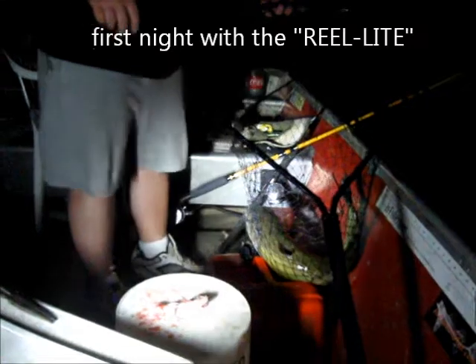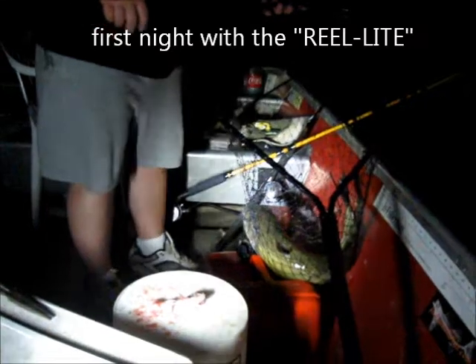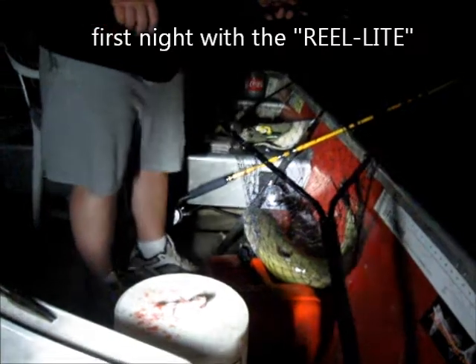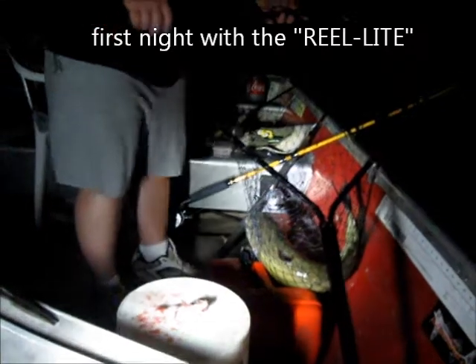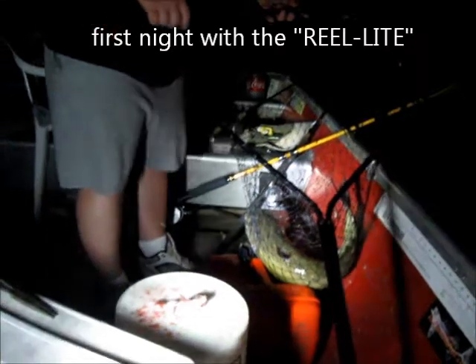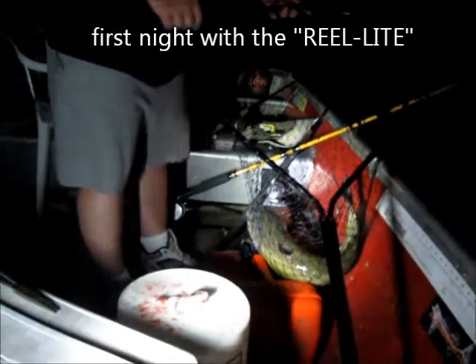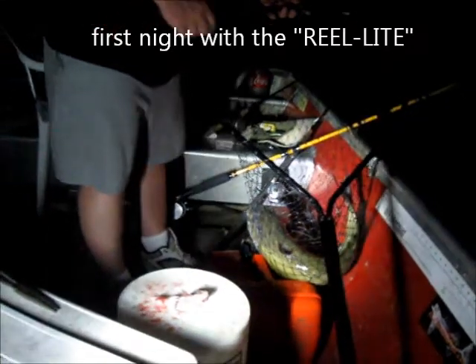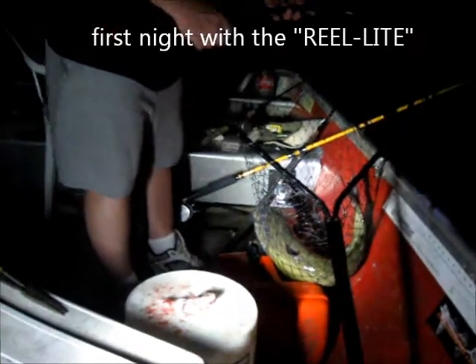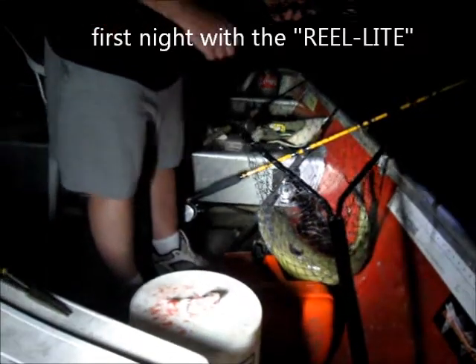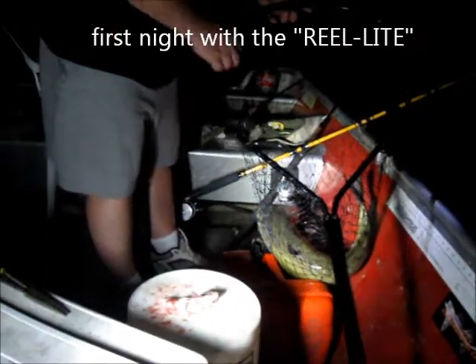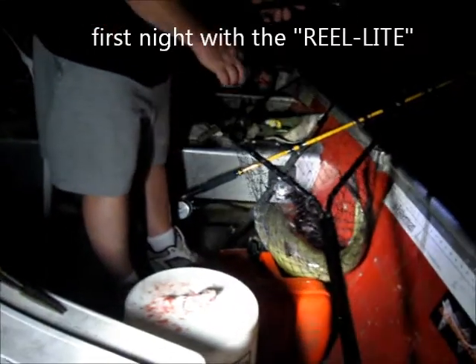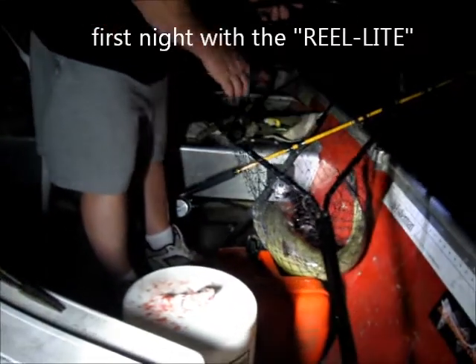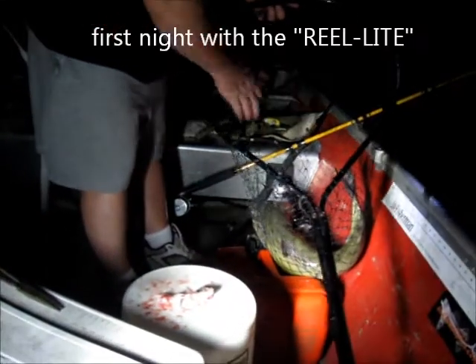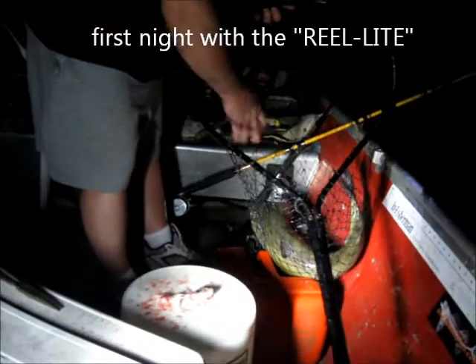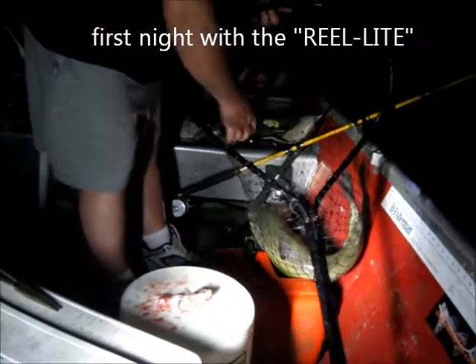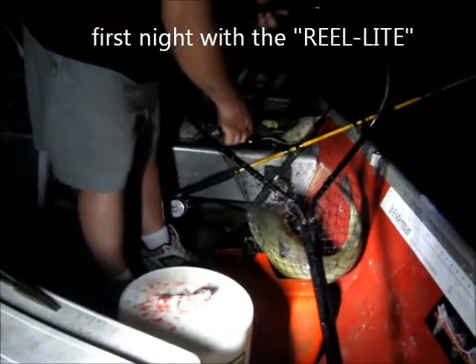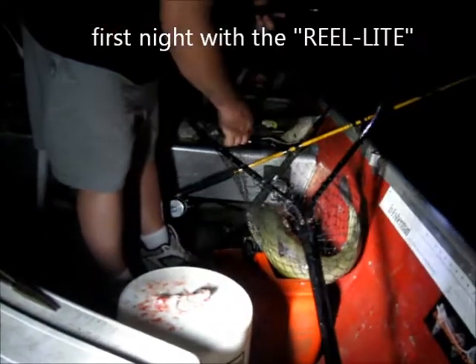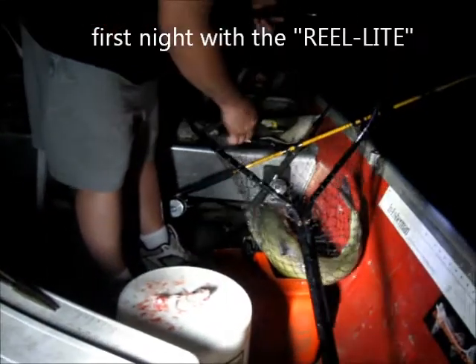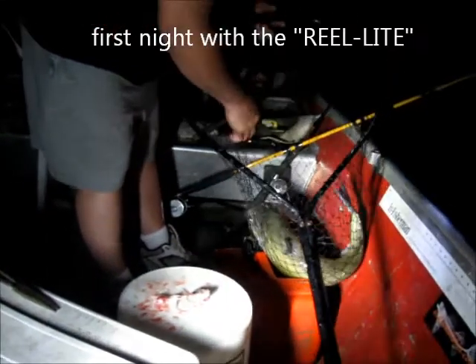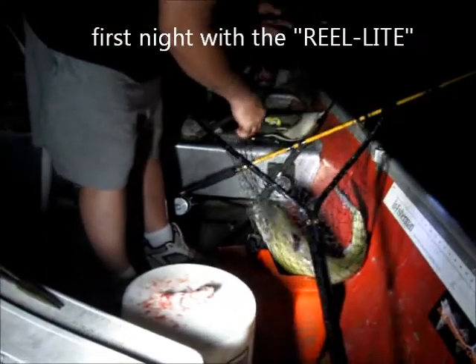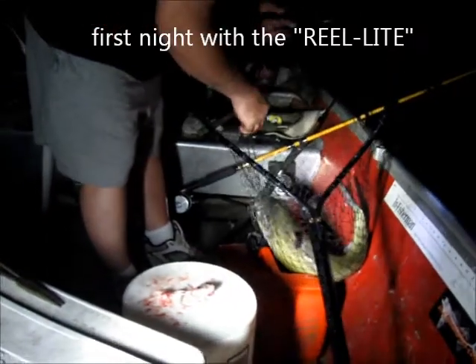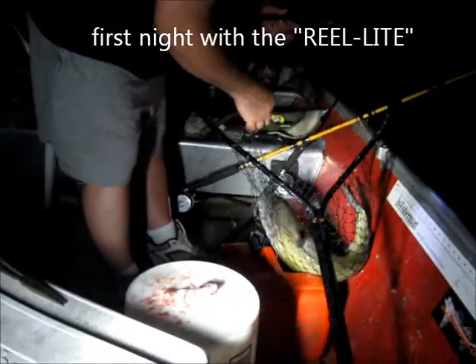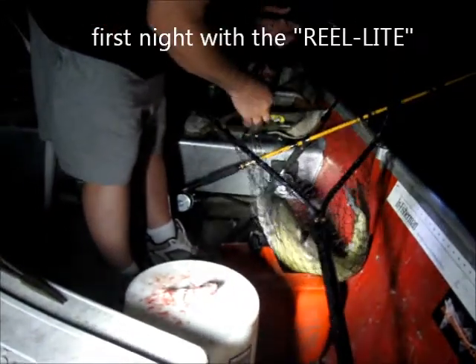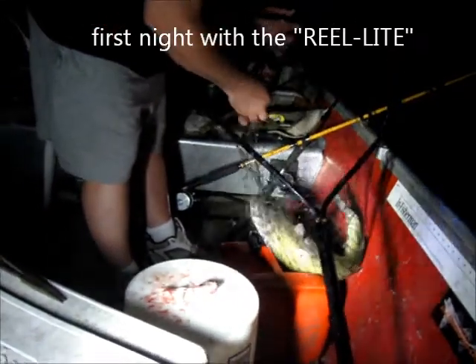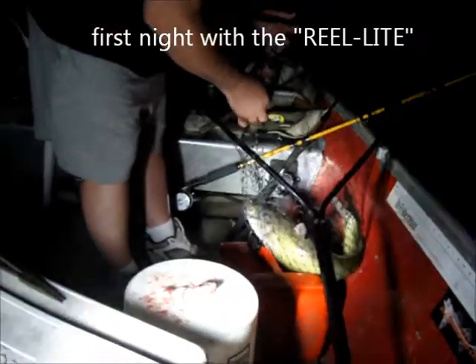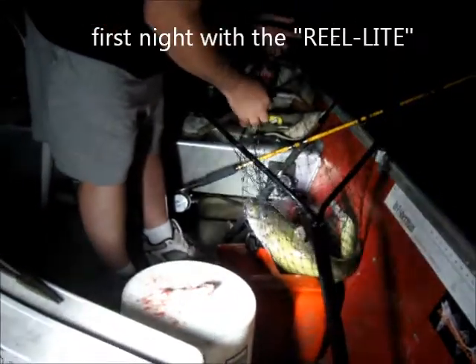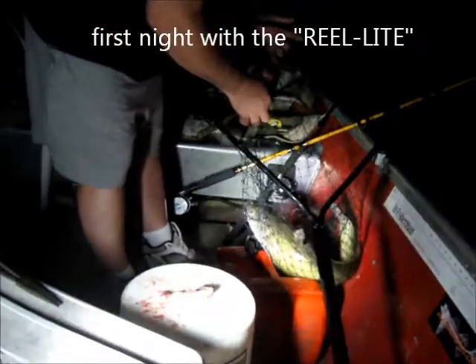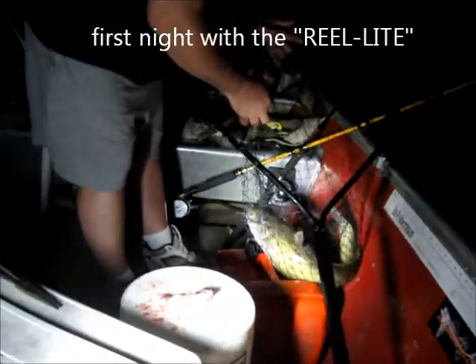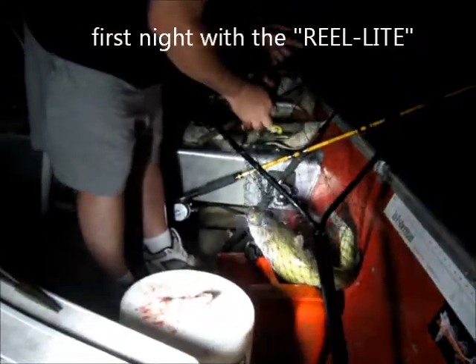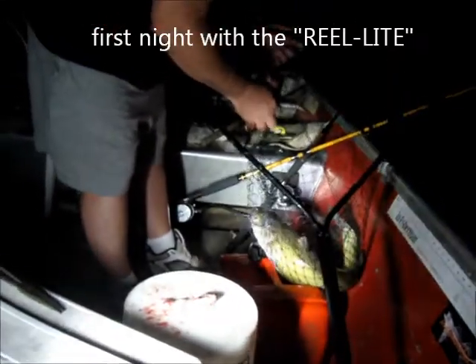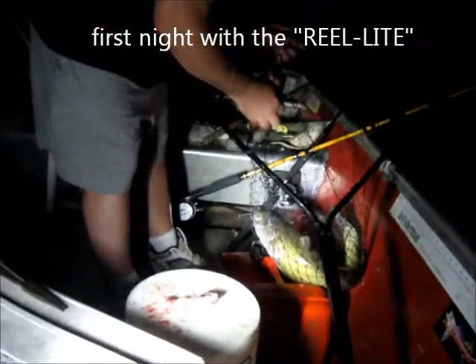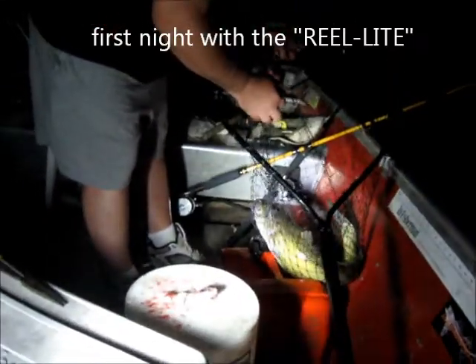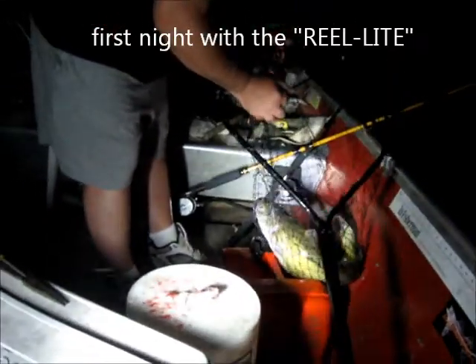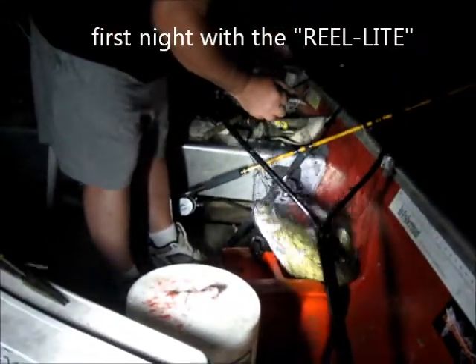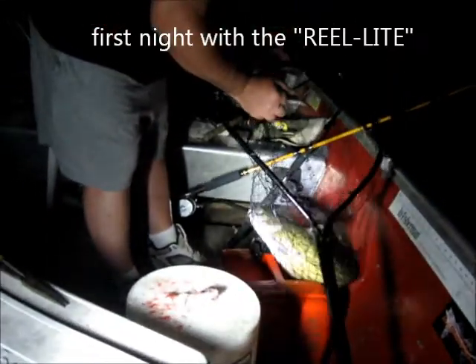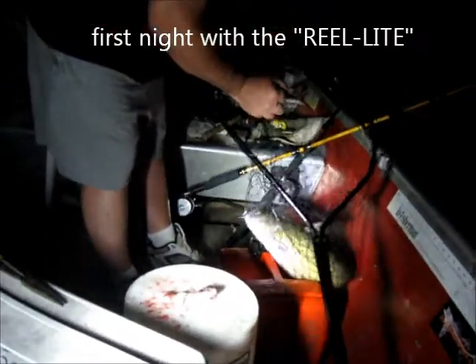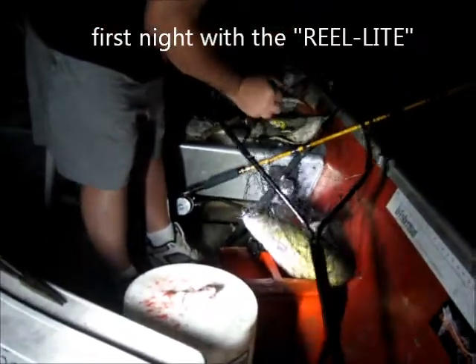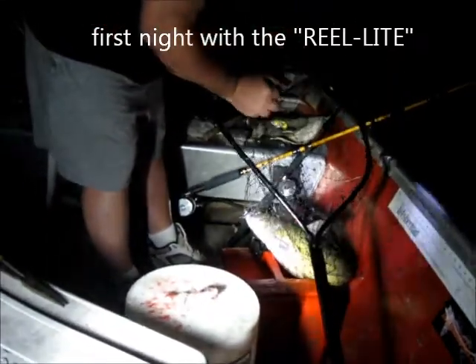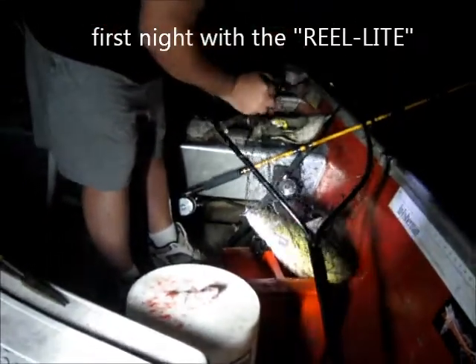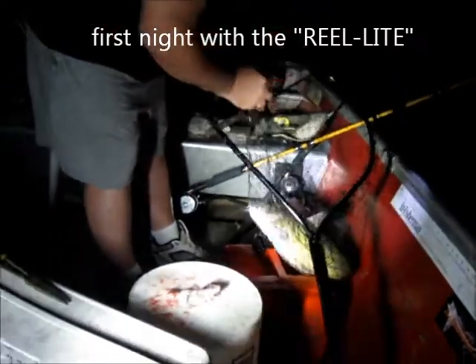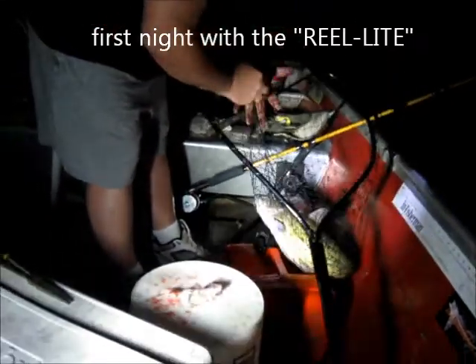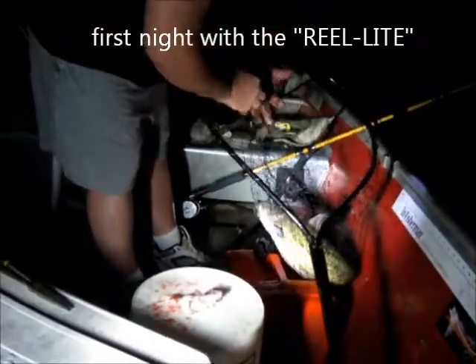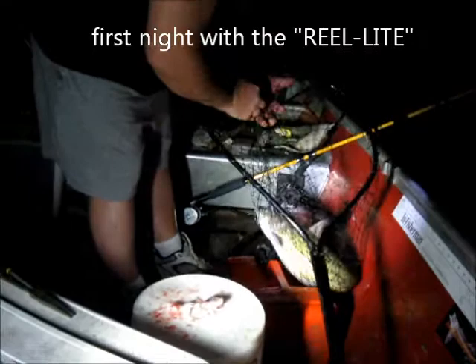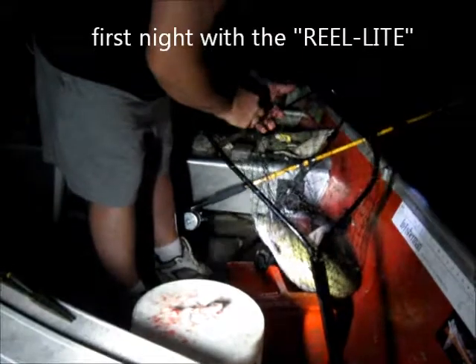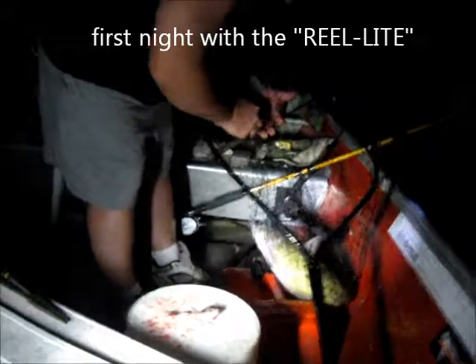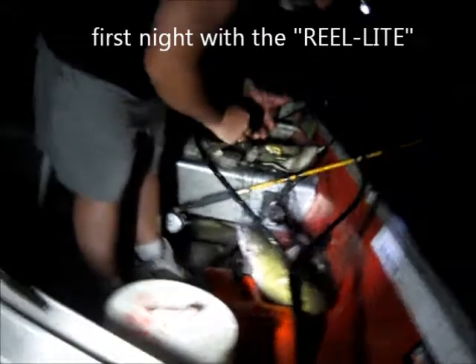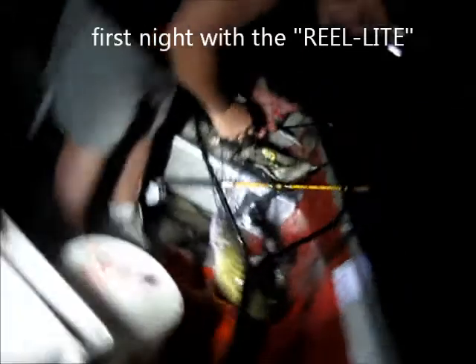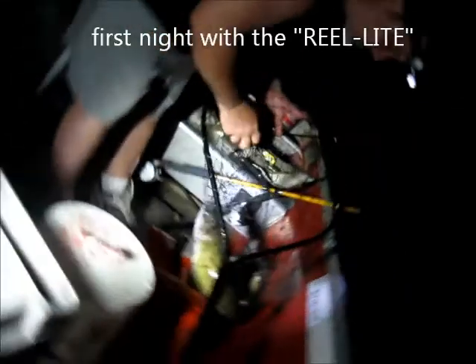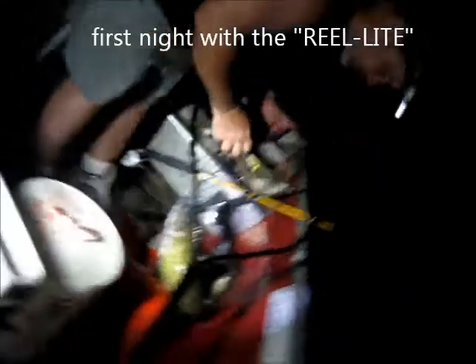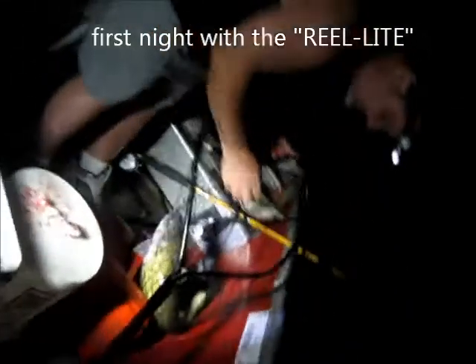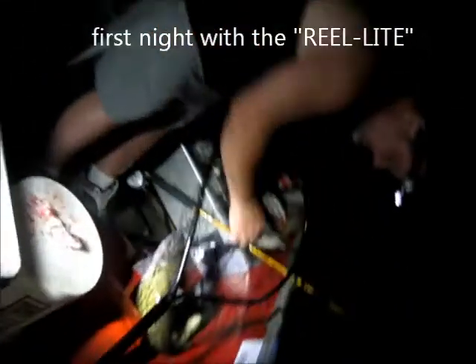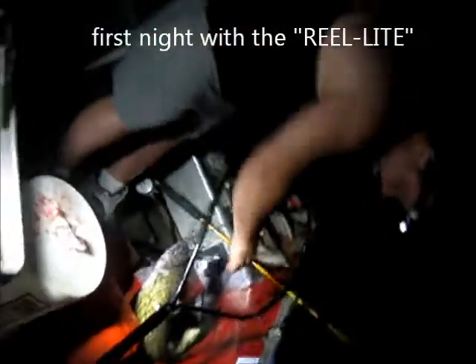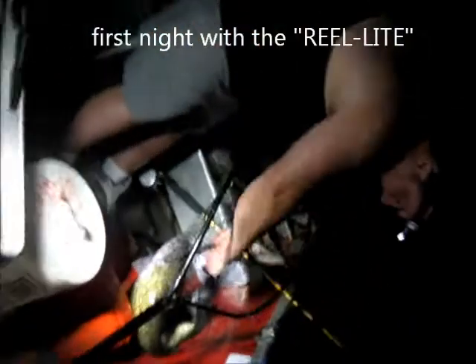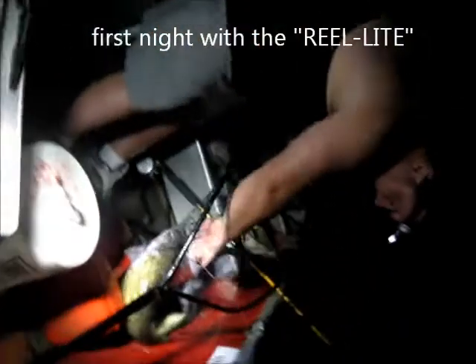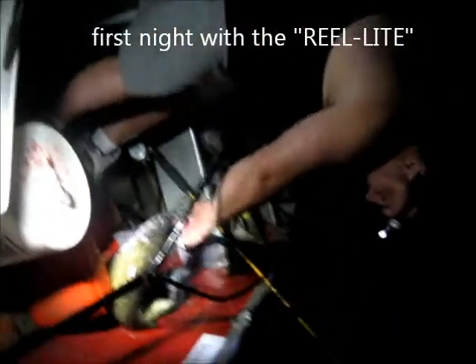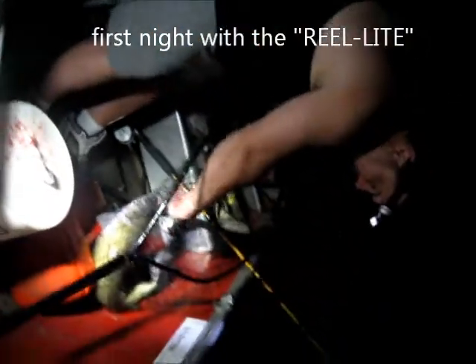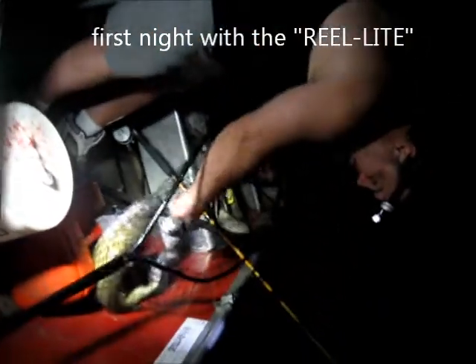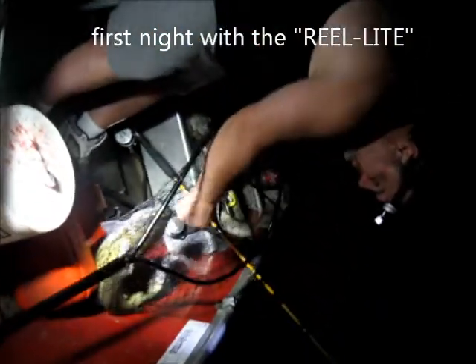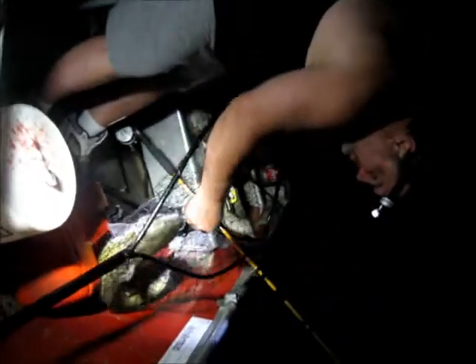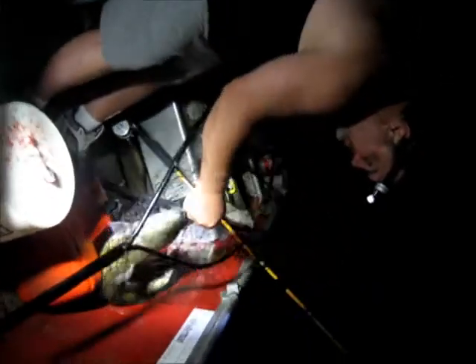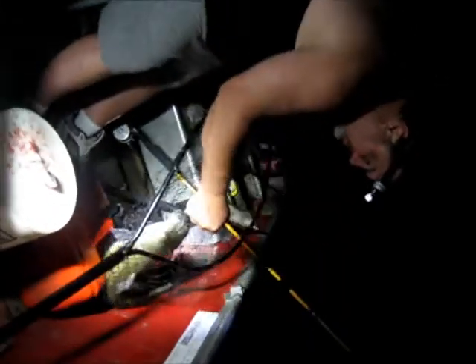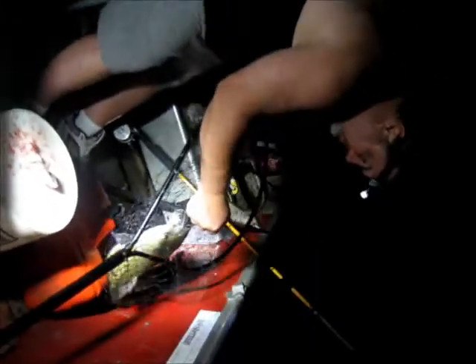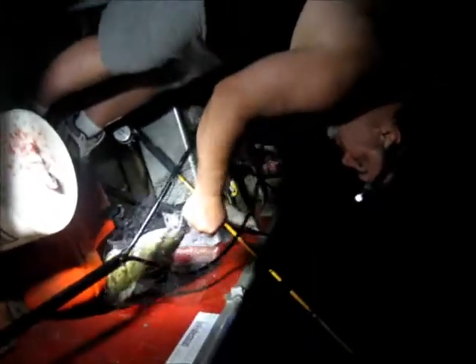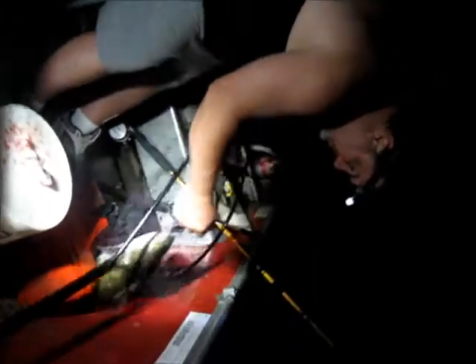Rolling? Yep. Okay, Bob. Here you go, man. This is the first cat of the night with your green light that you gave me today.